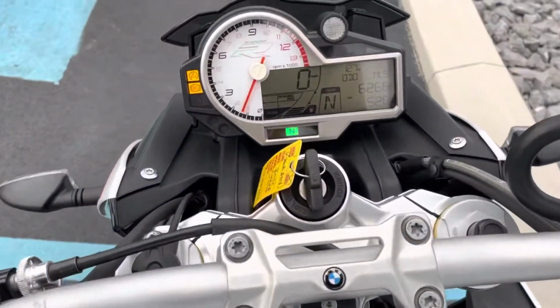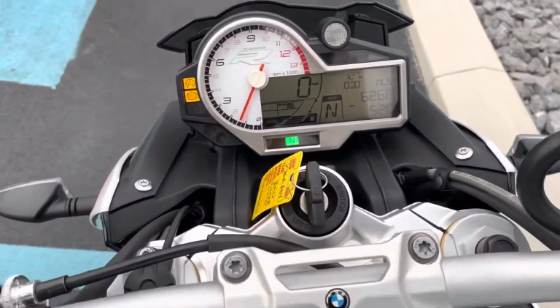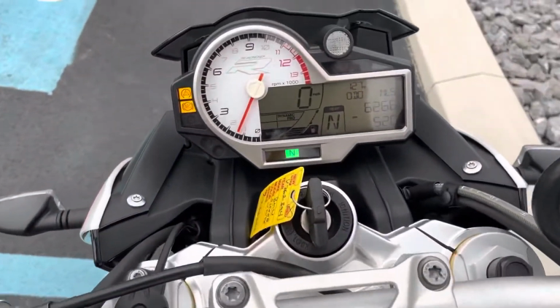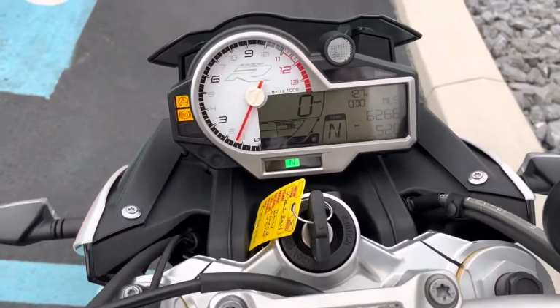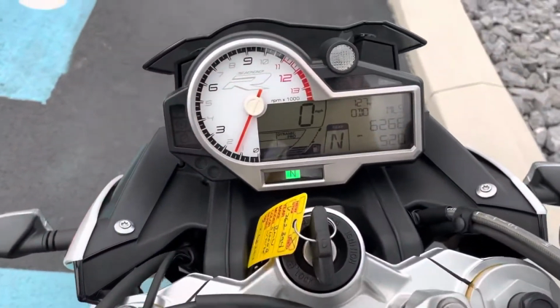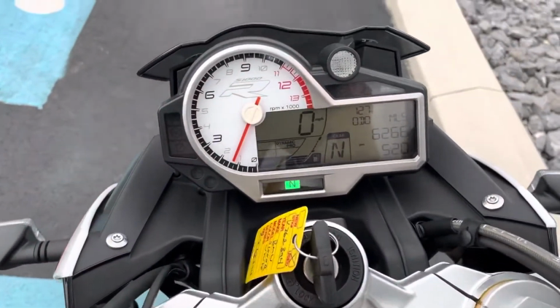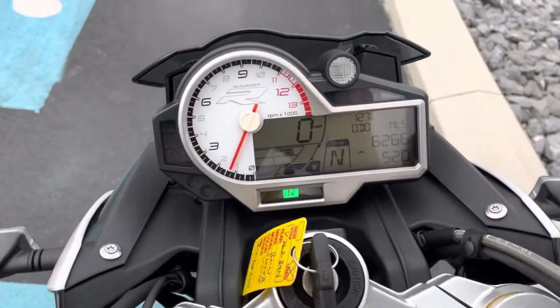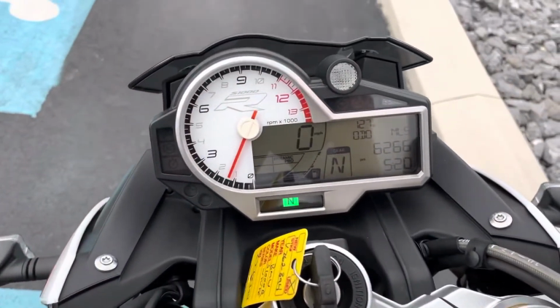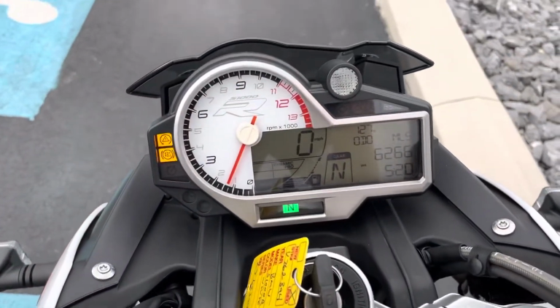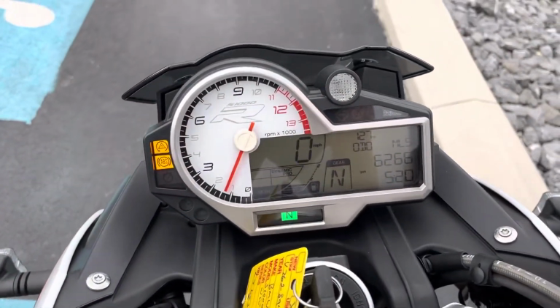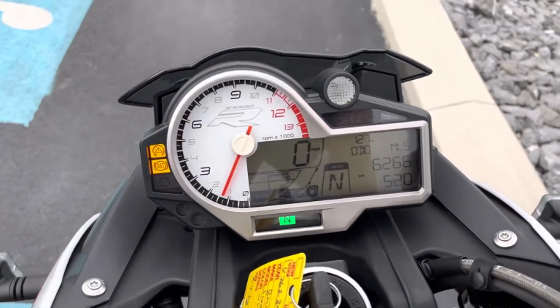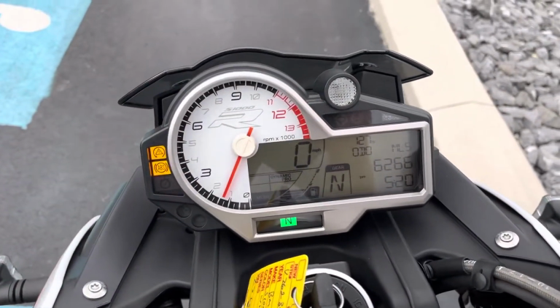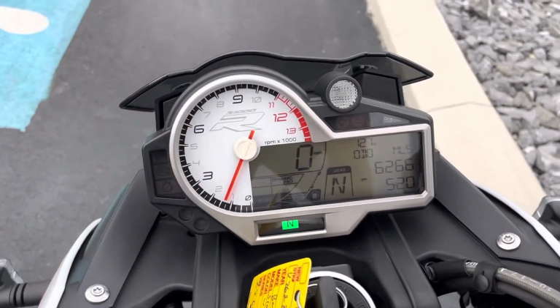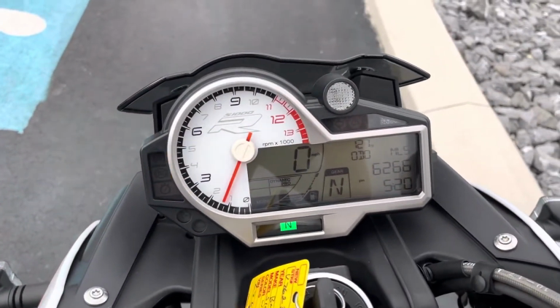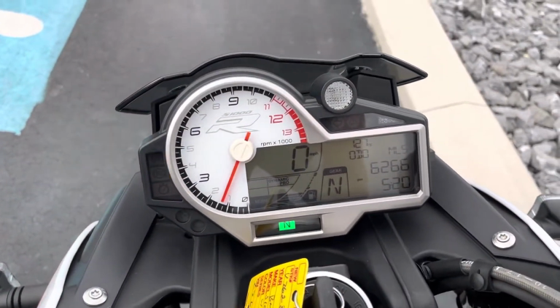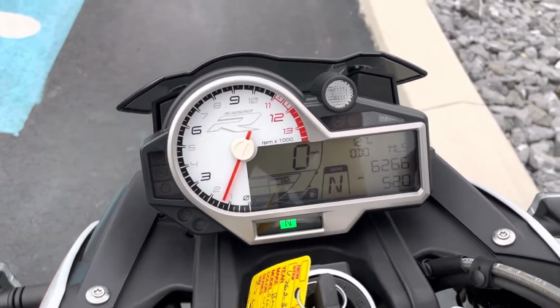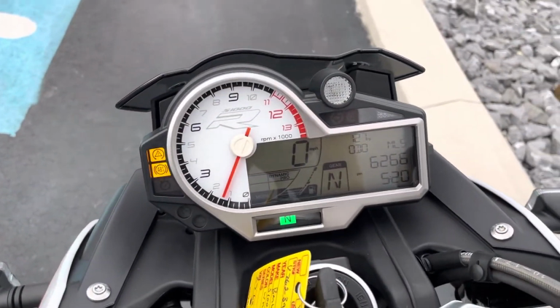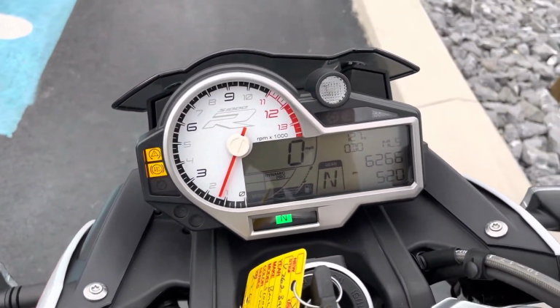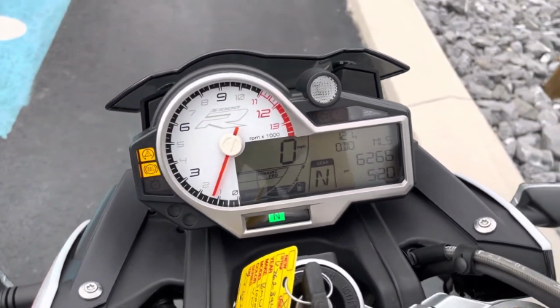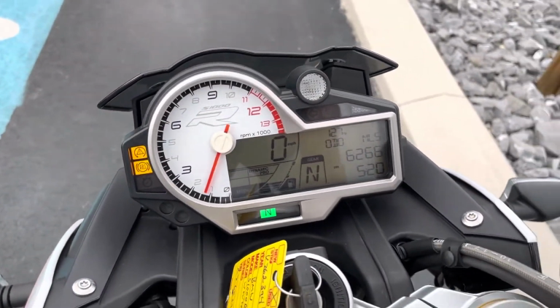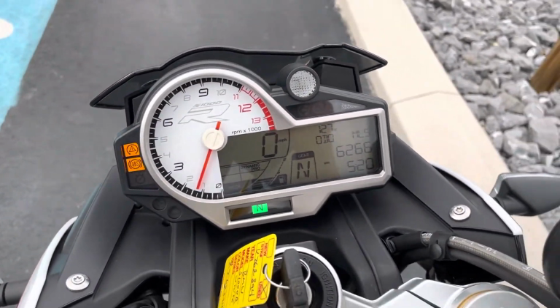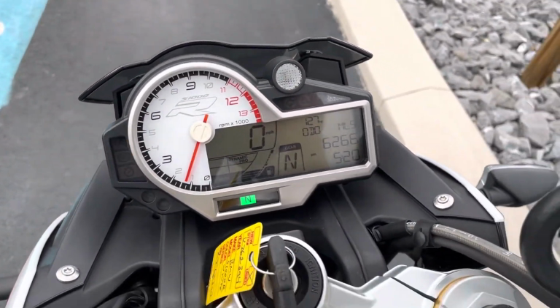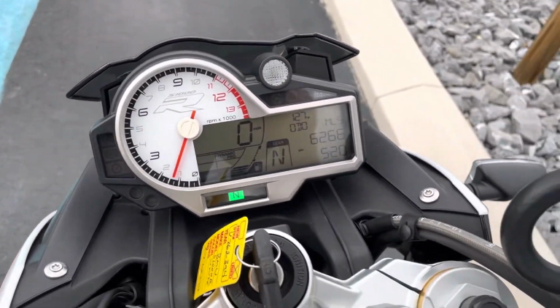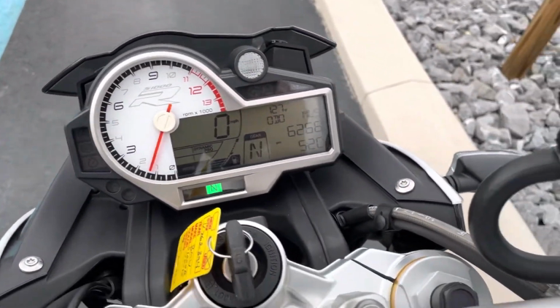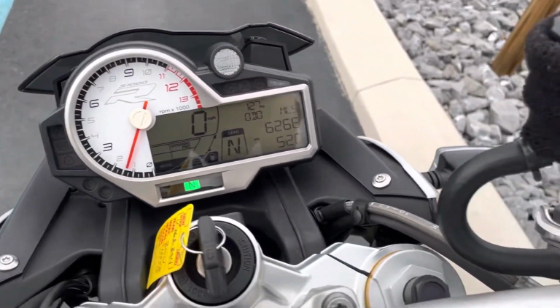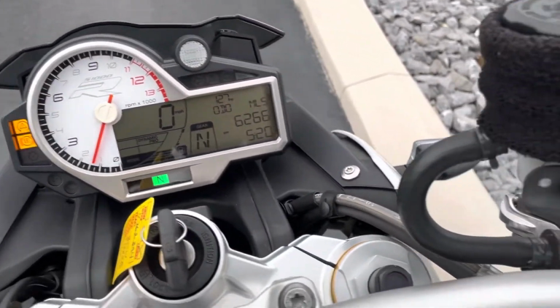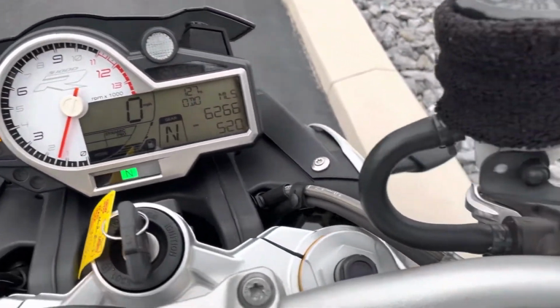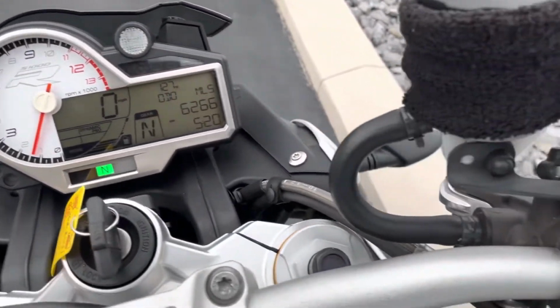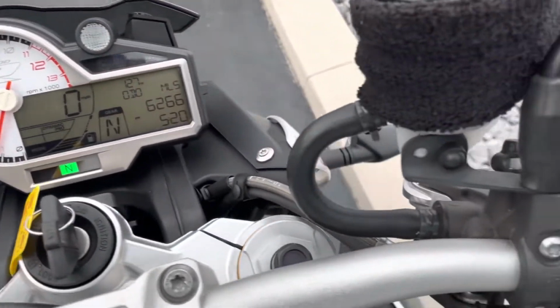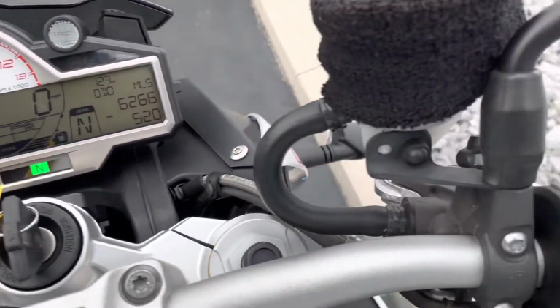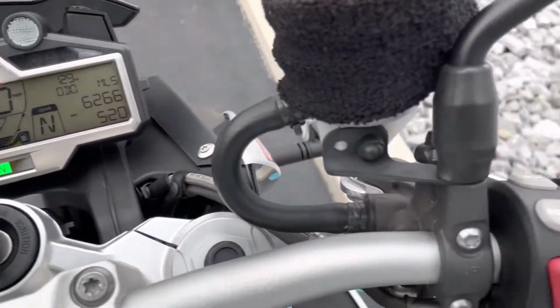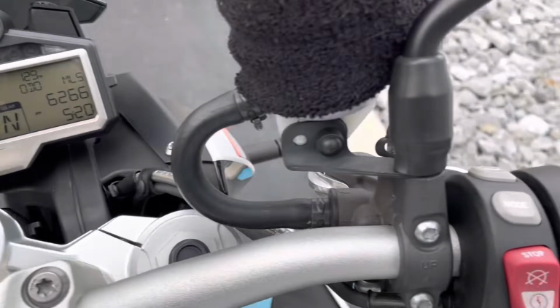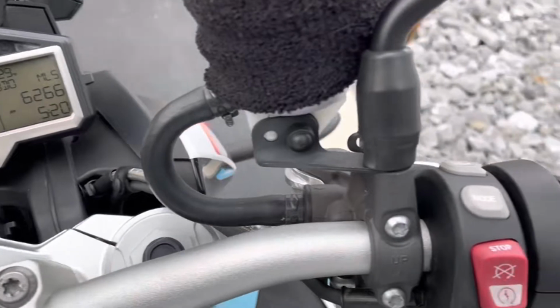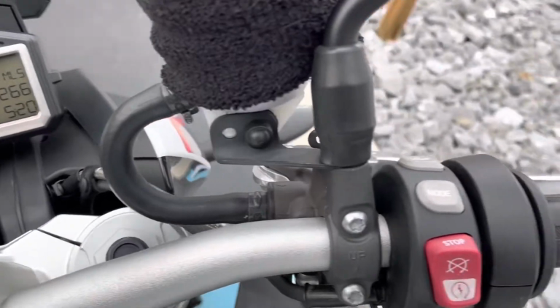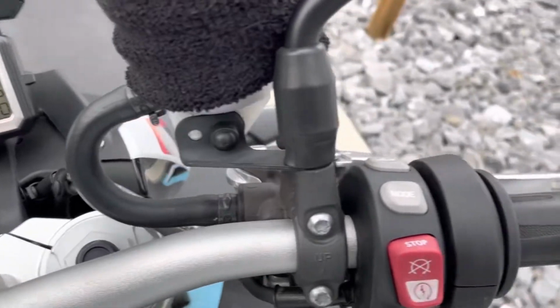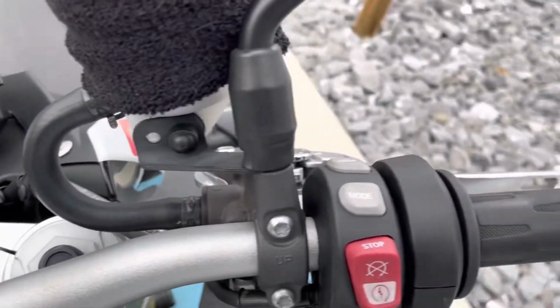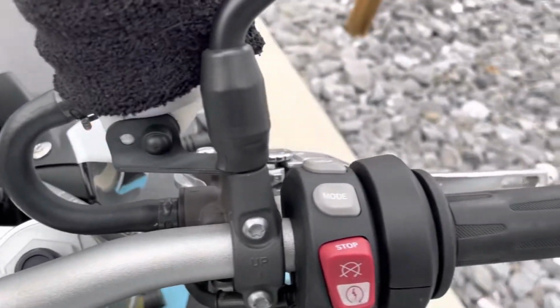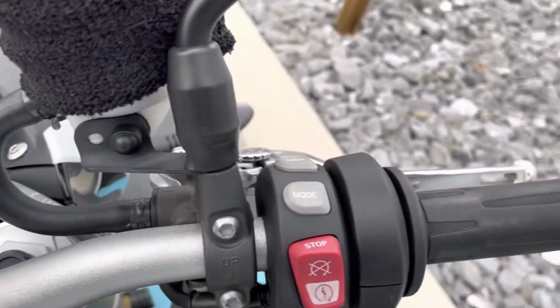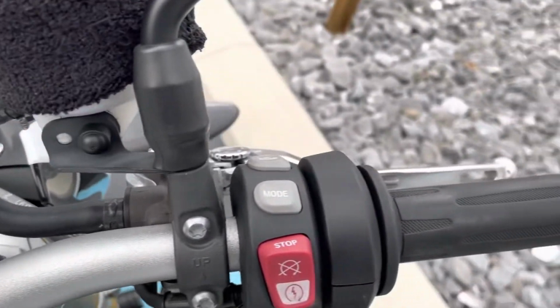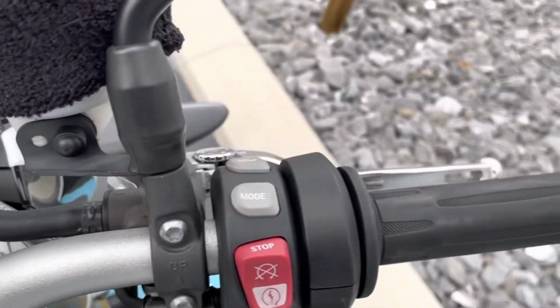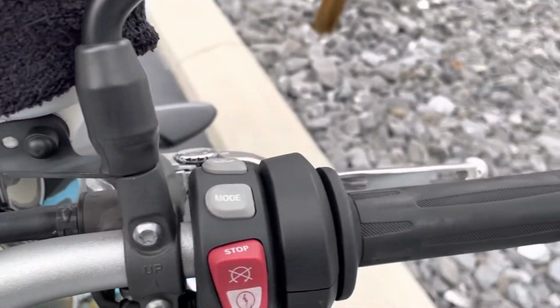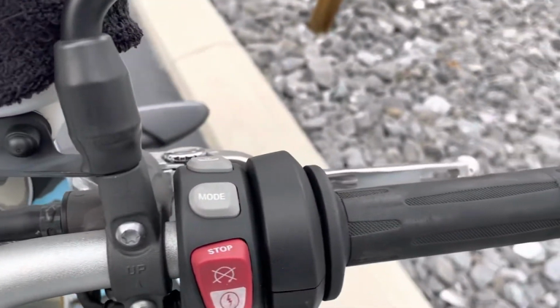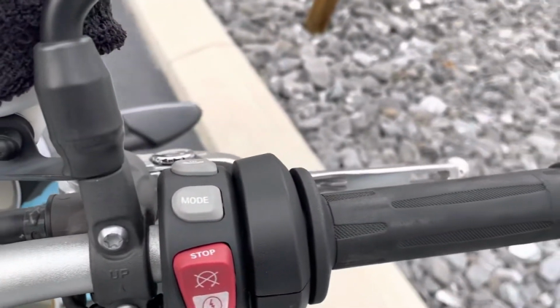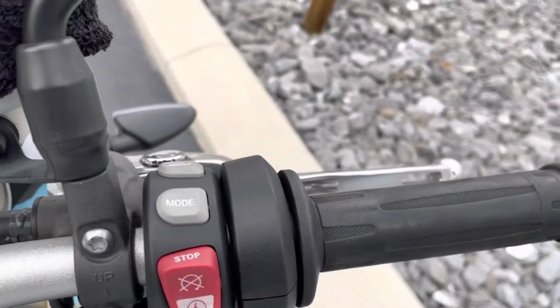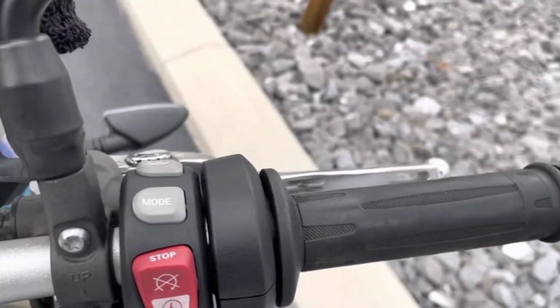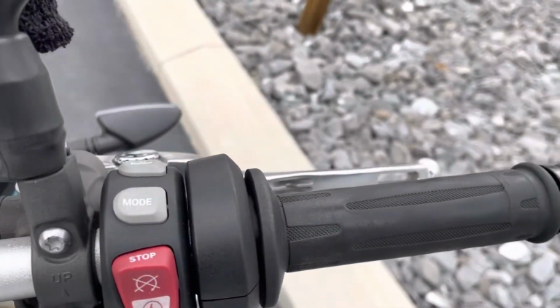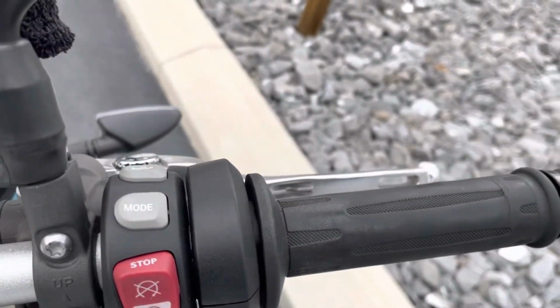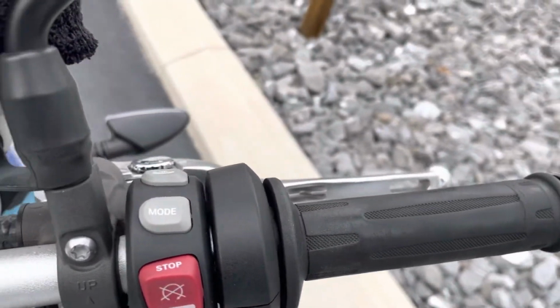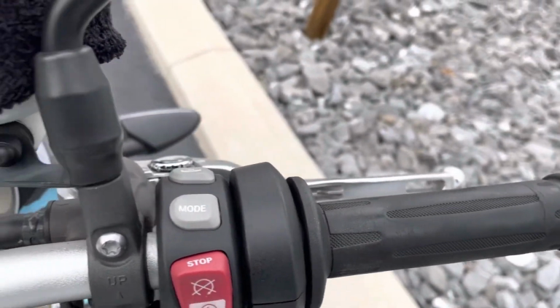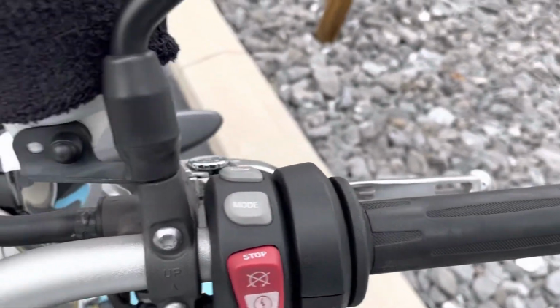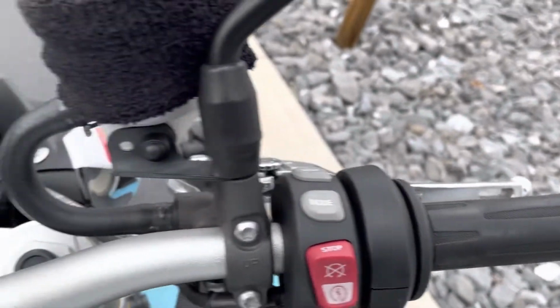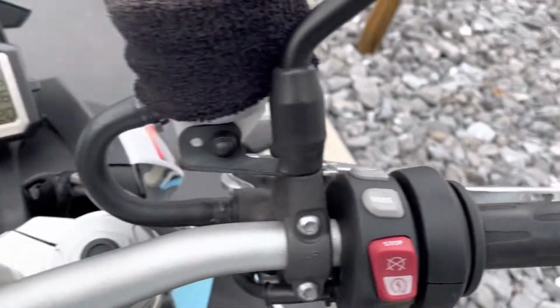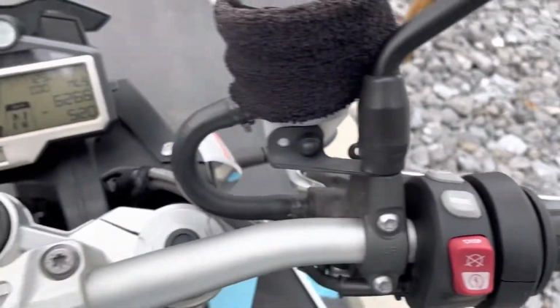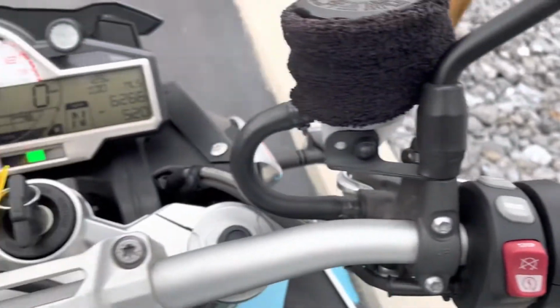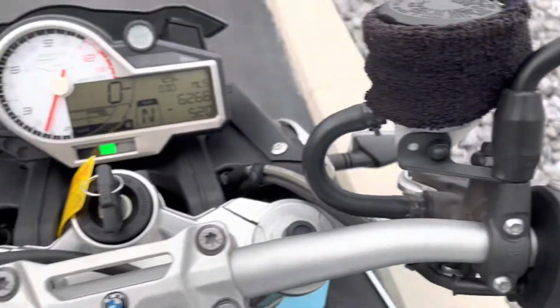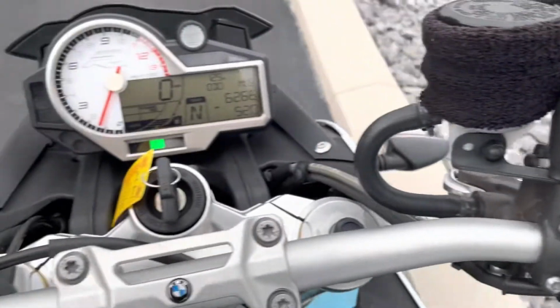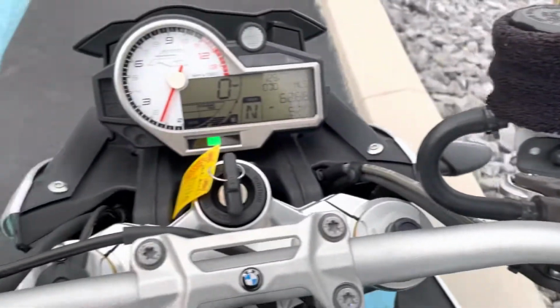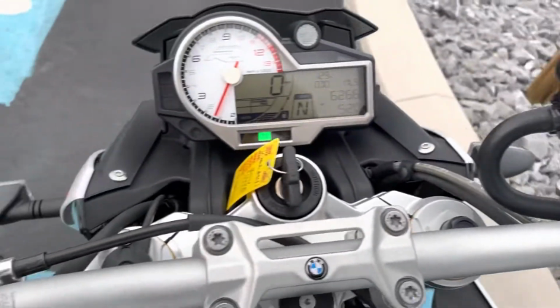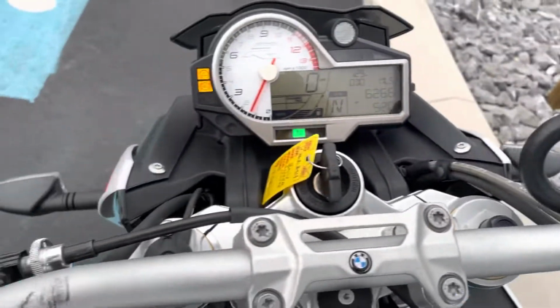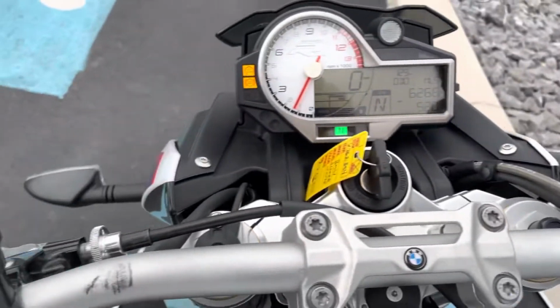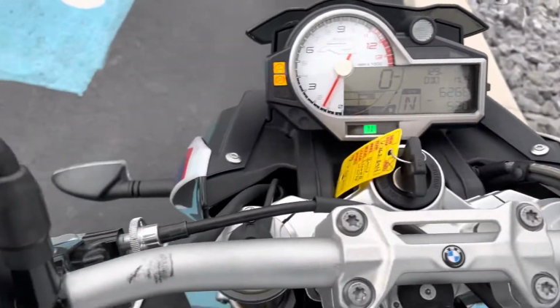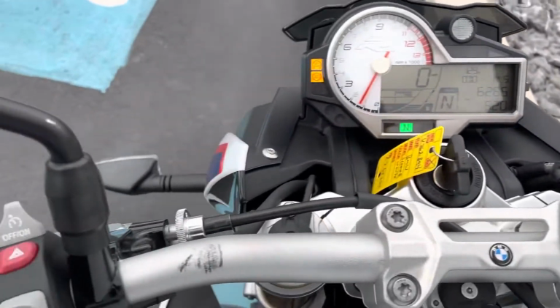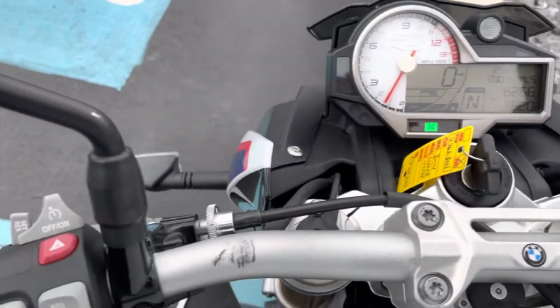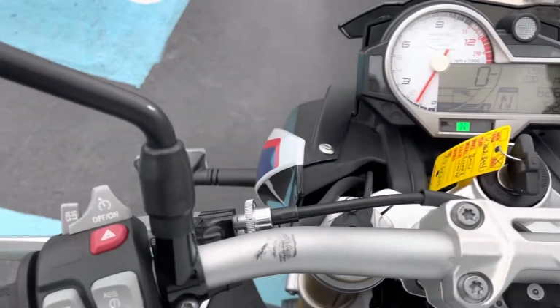You can see just 6,200 miles on here. Our buttons look good, just a little bit of light wear on the grips.